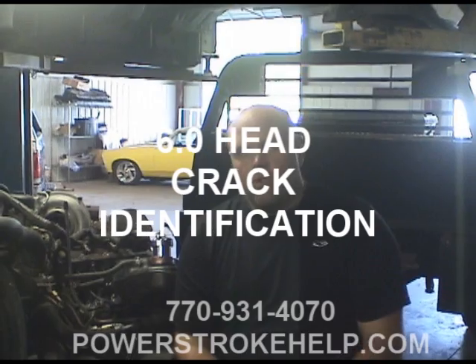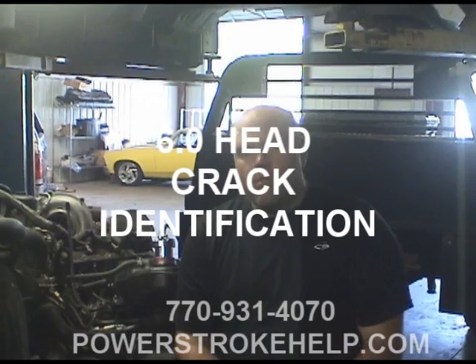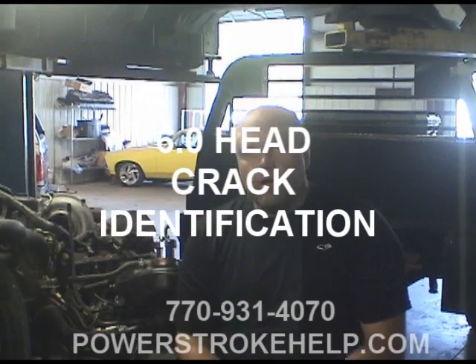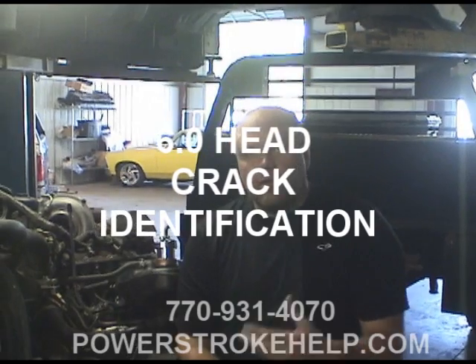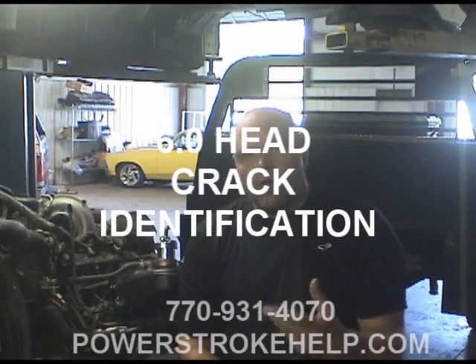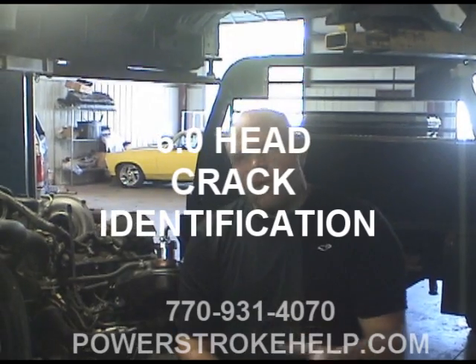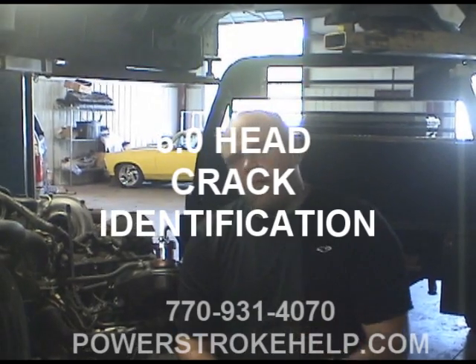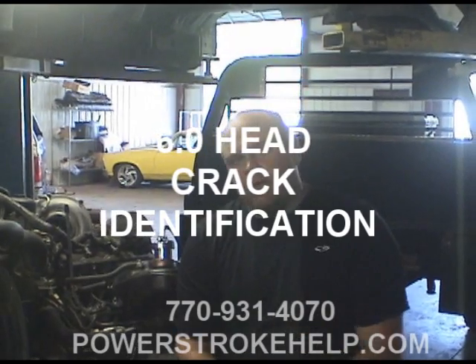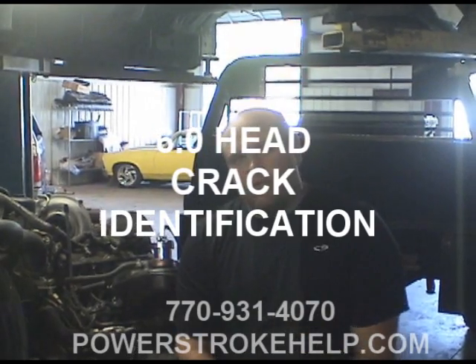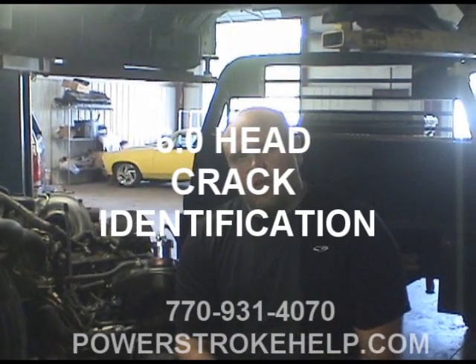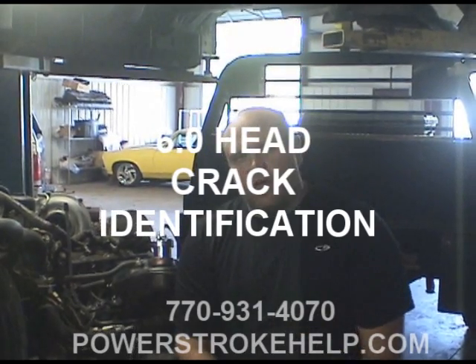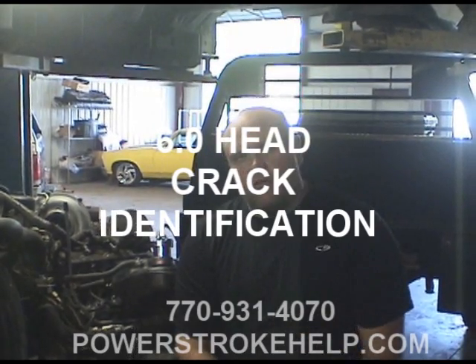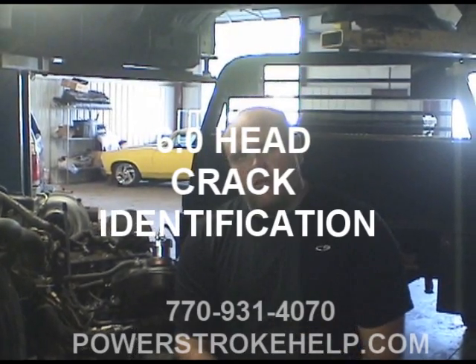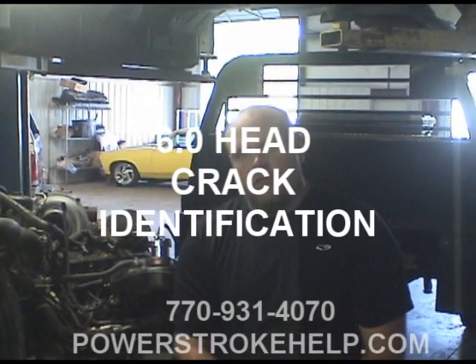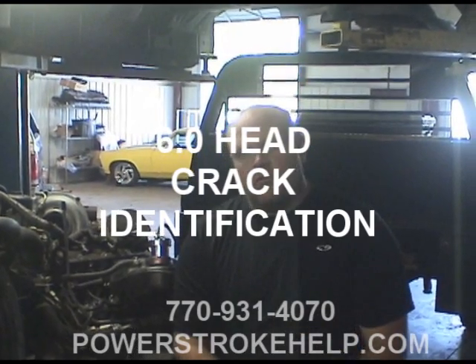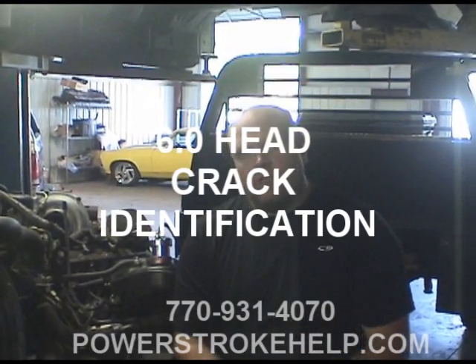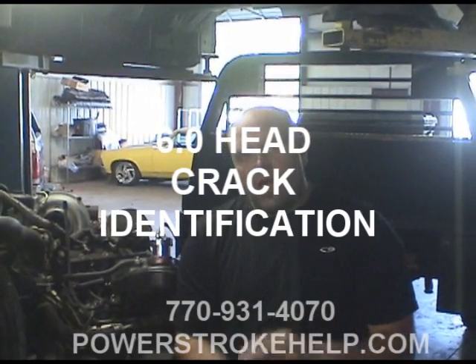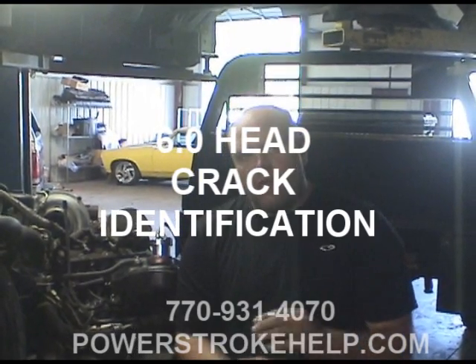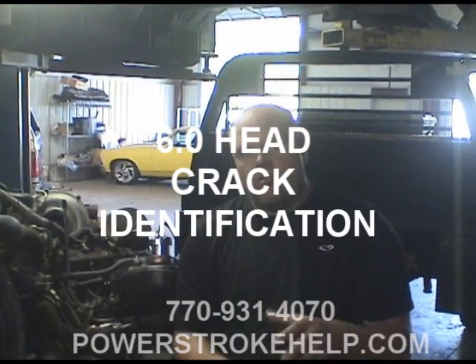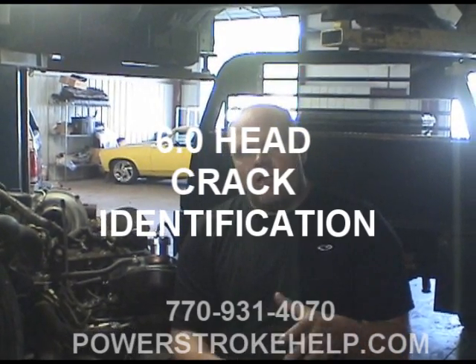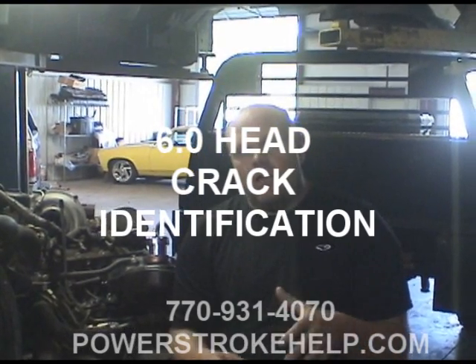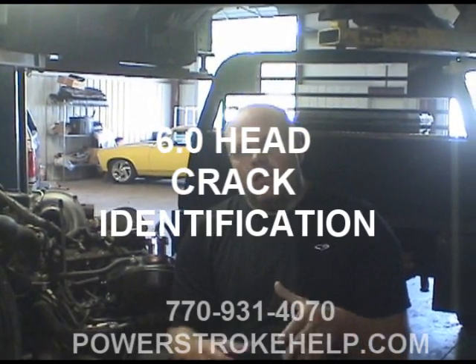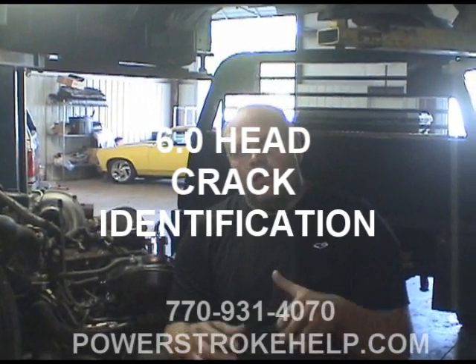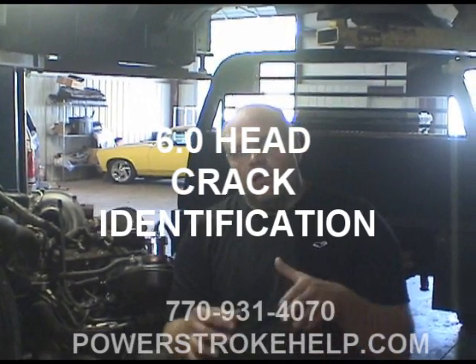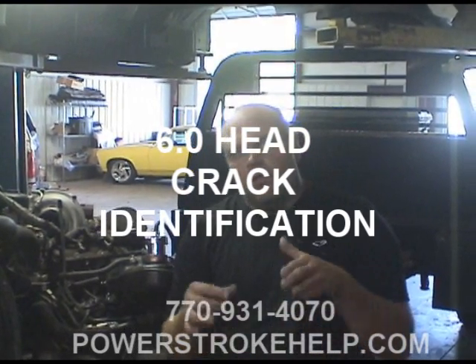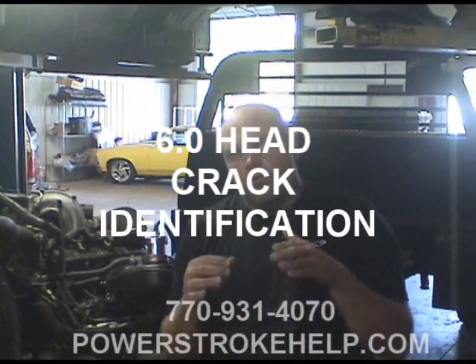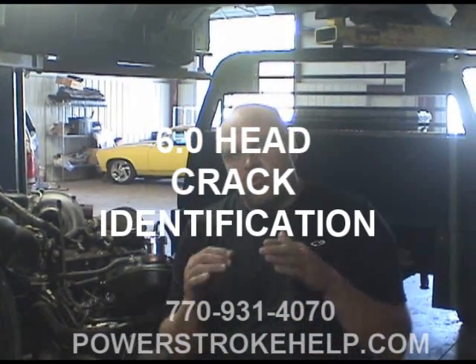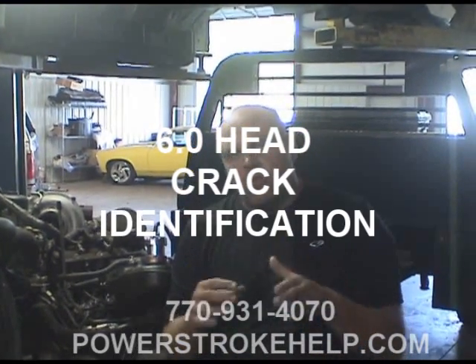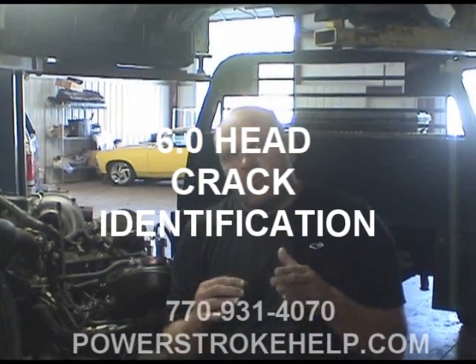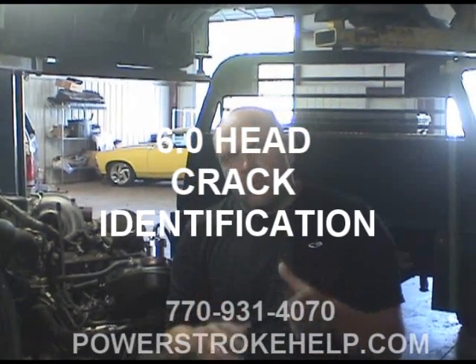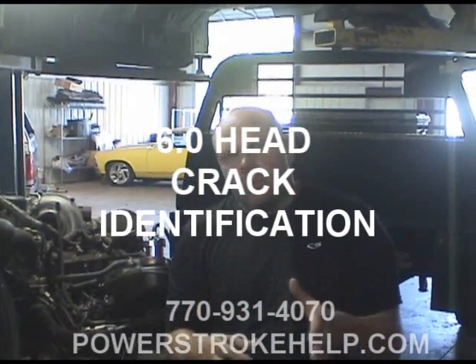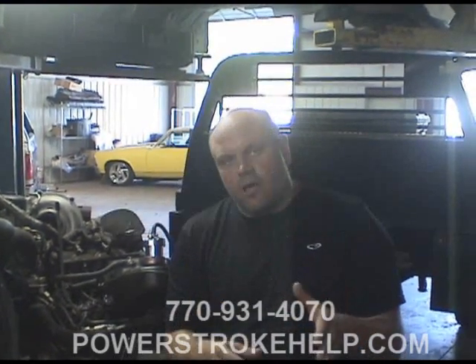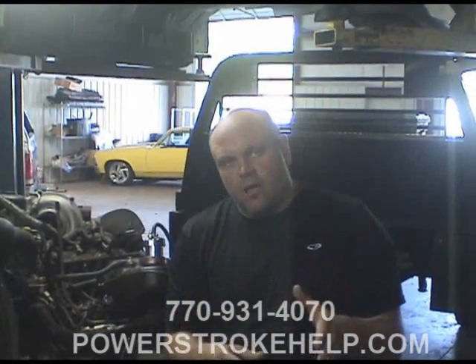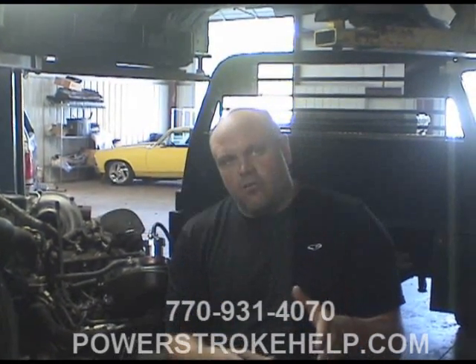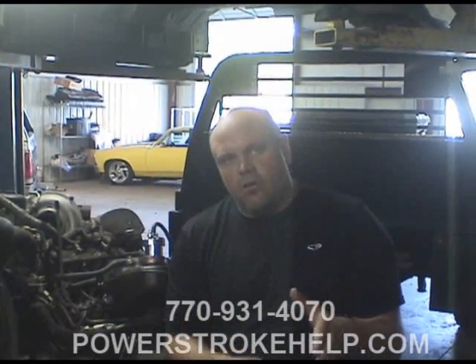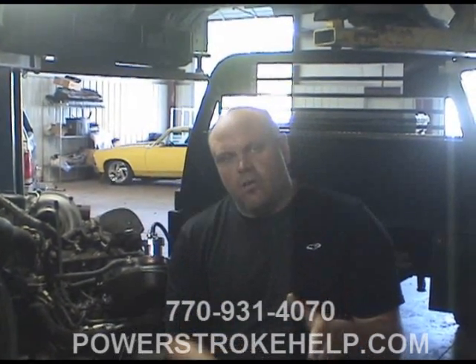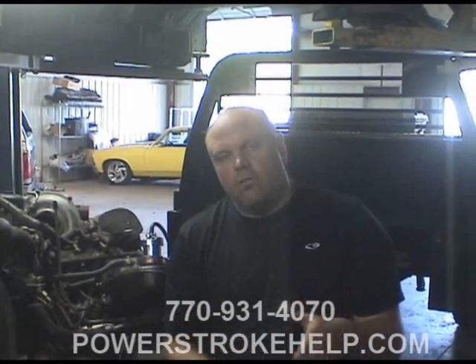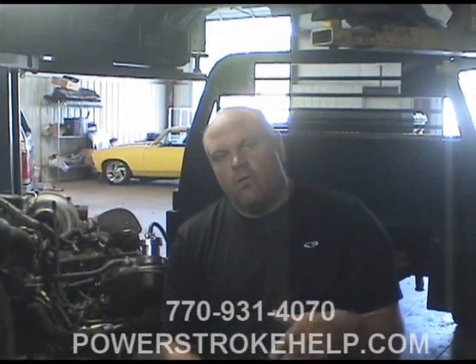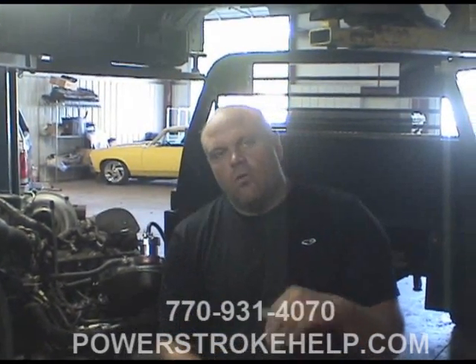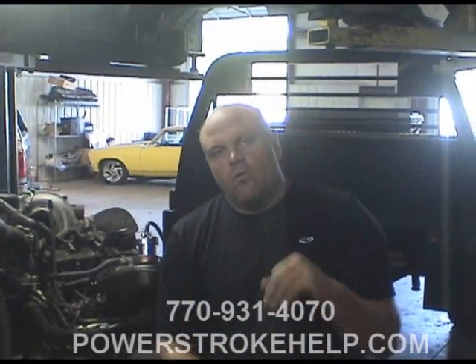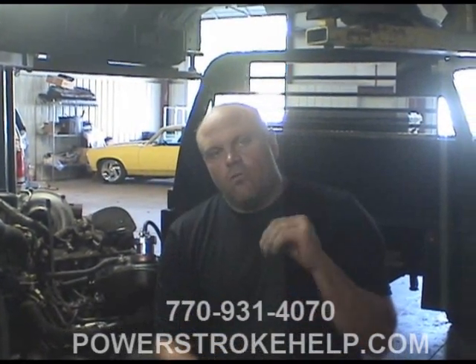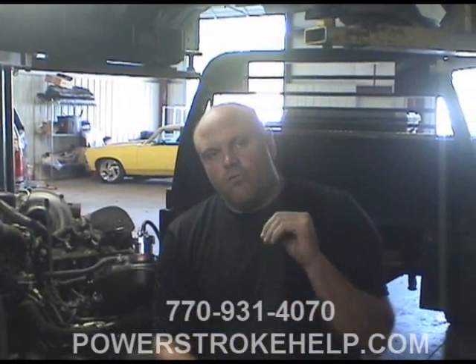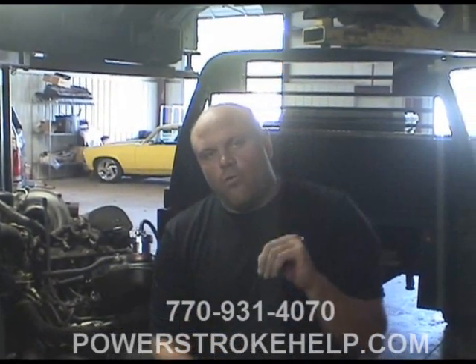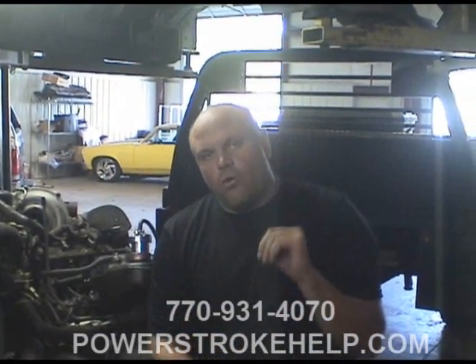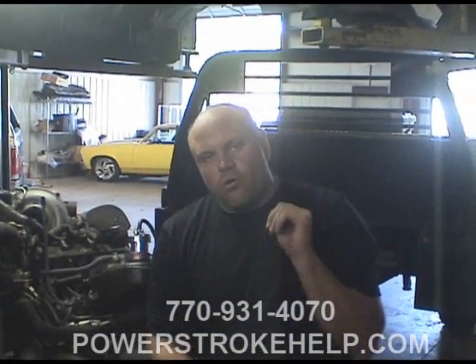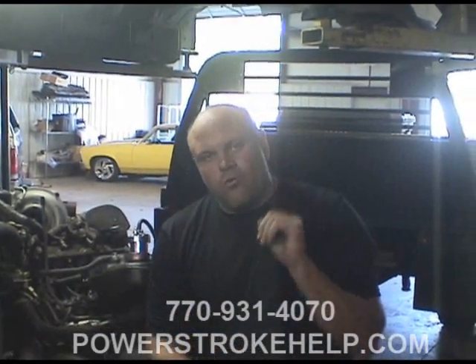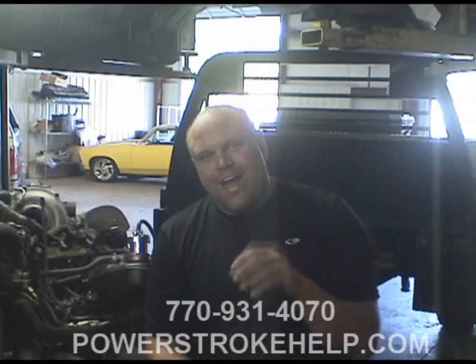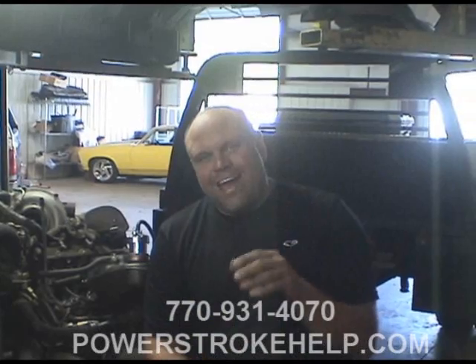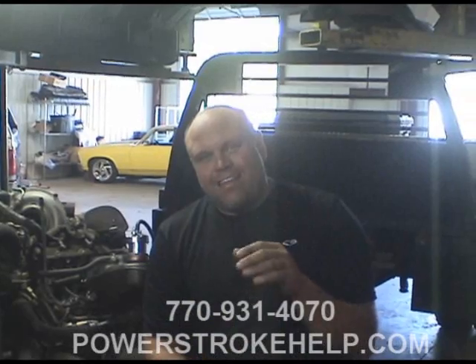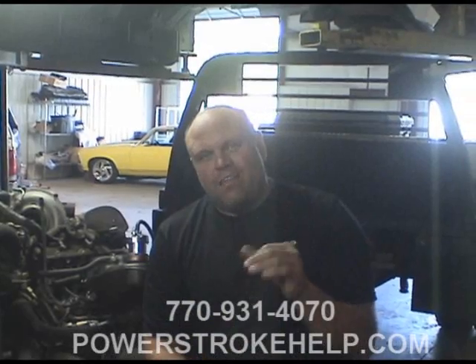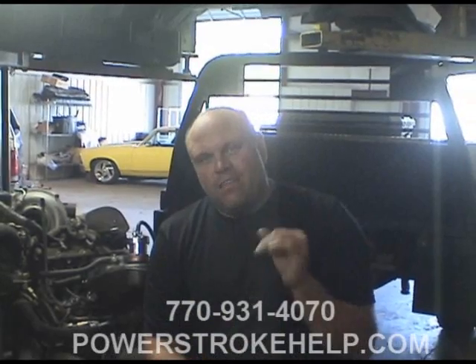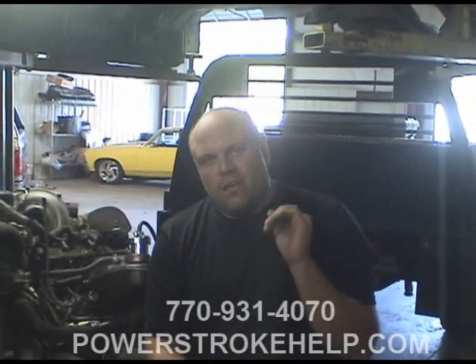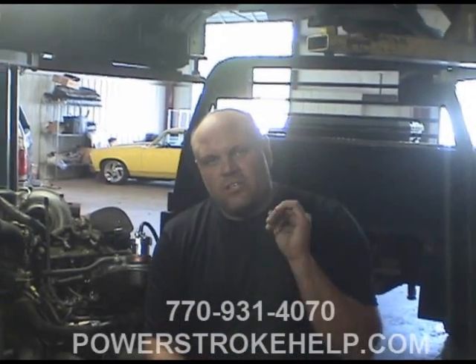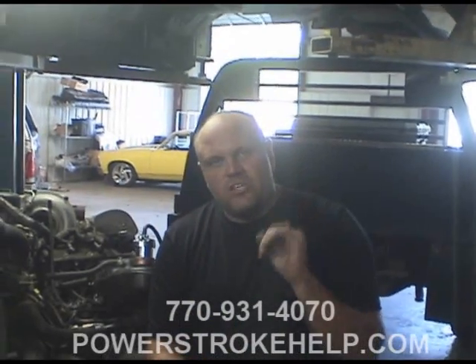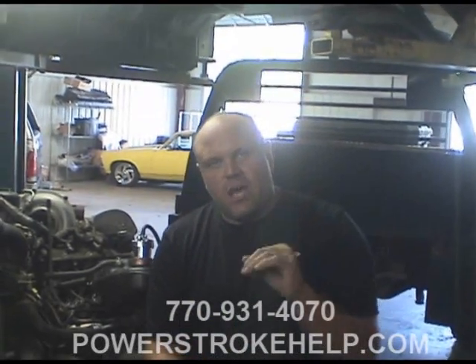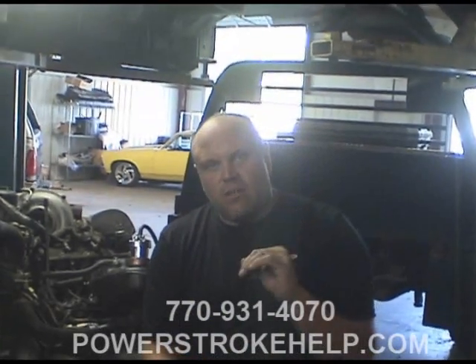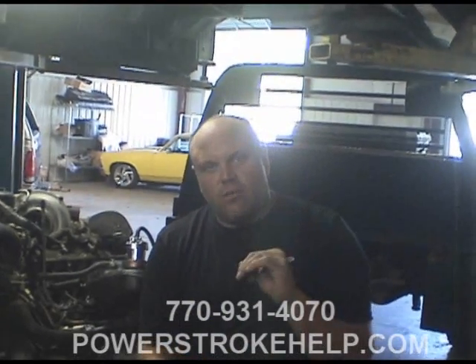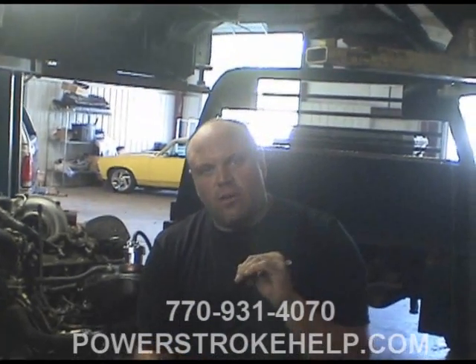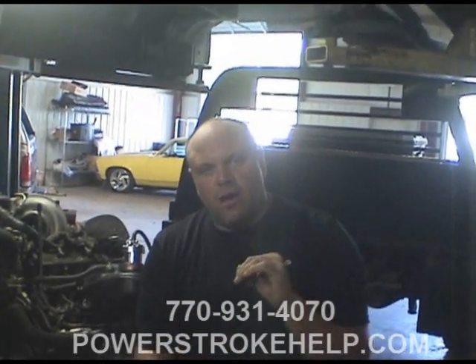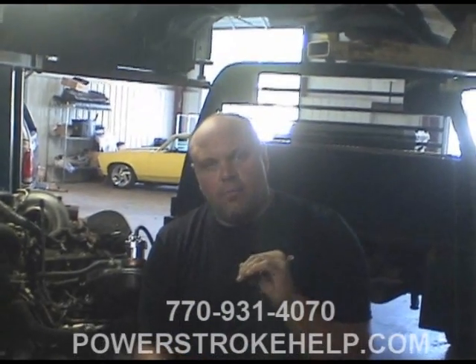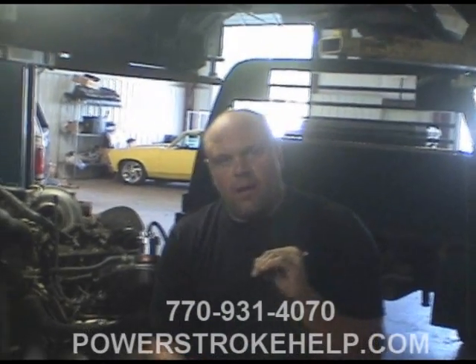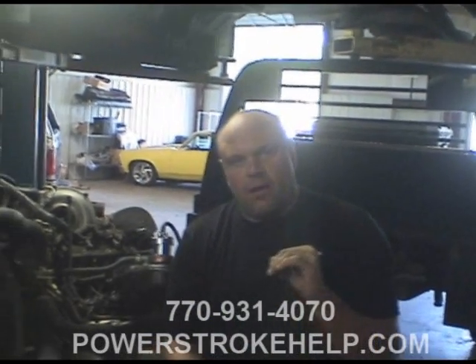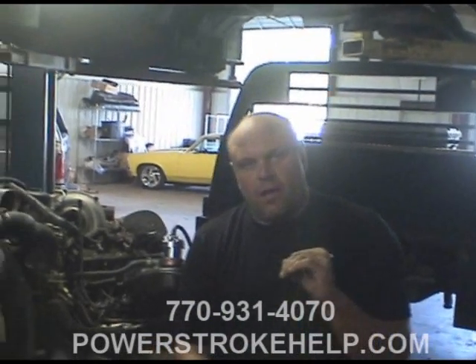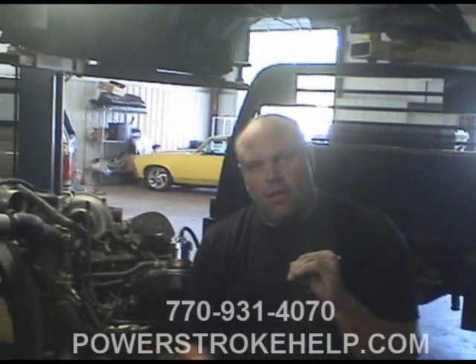What we're going to talk about in this section is testing the 6 liter engine for cracks in the injector cup area.